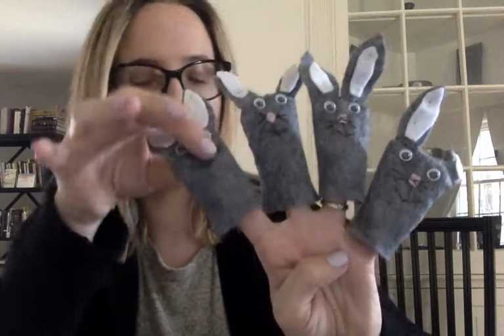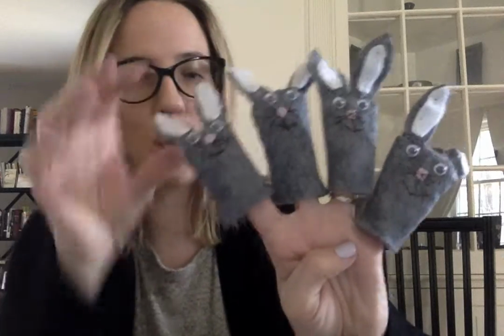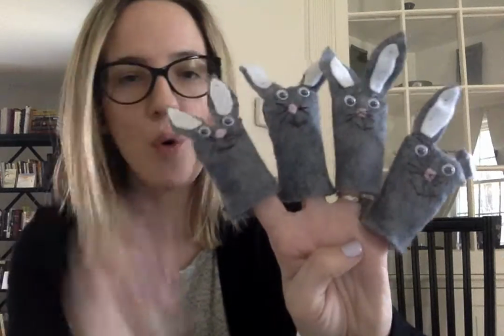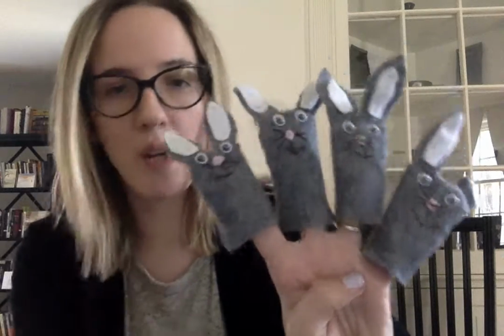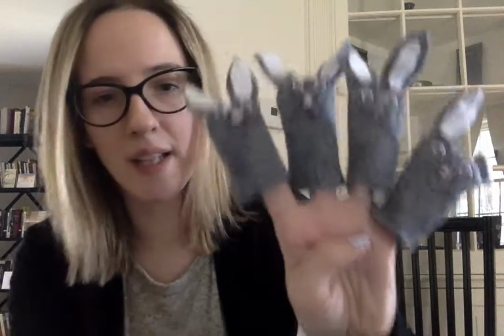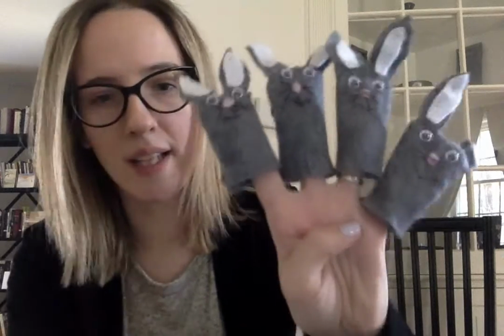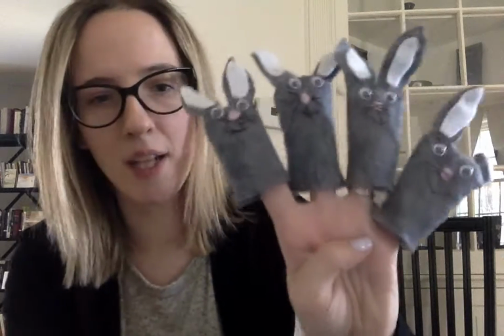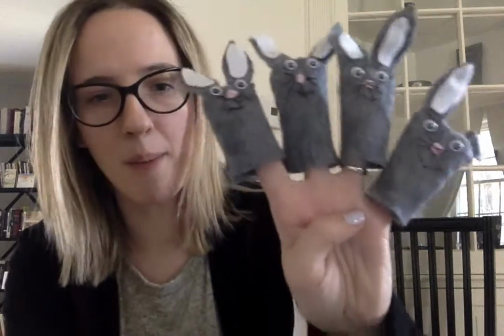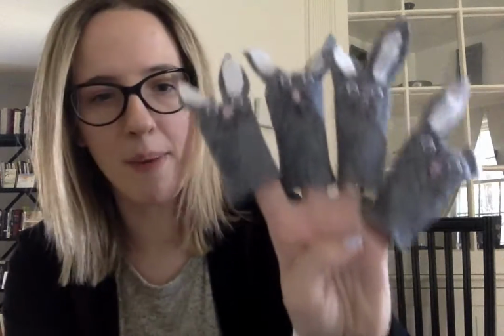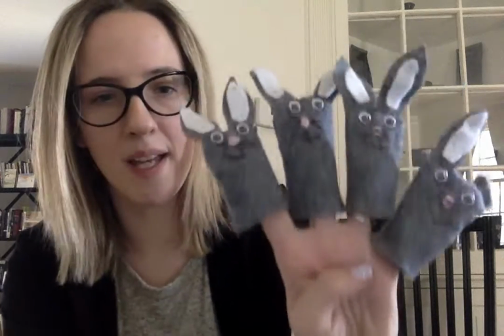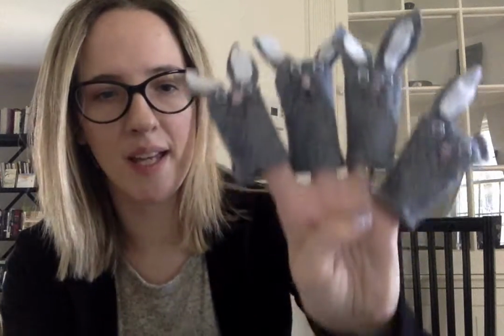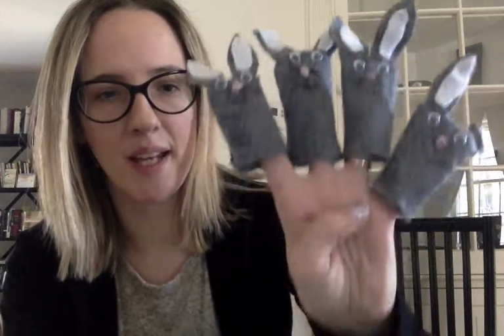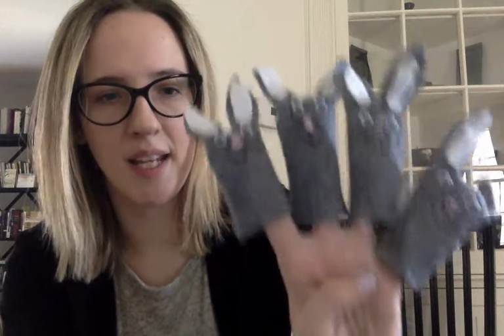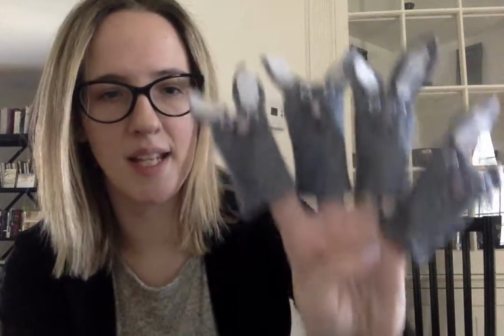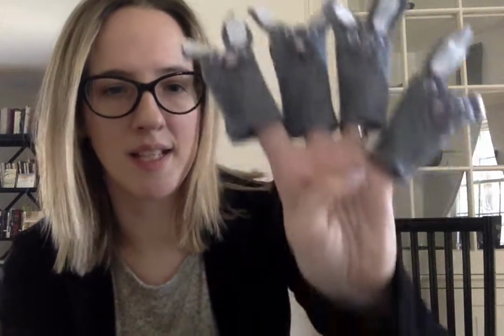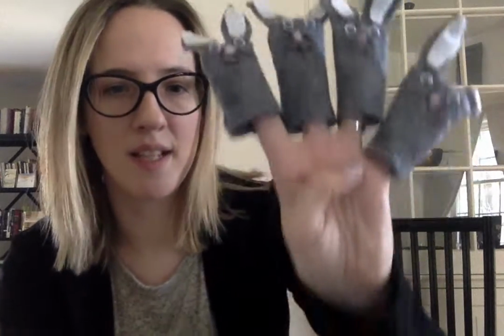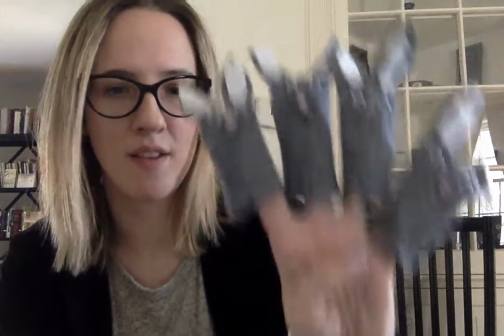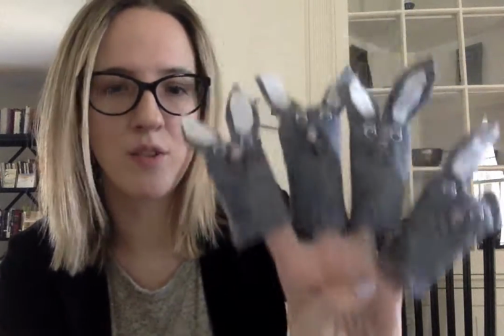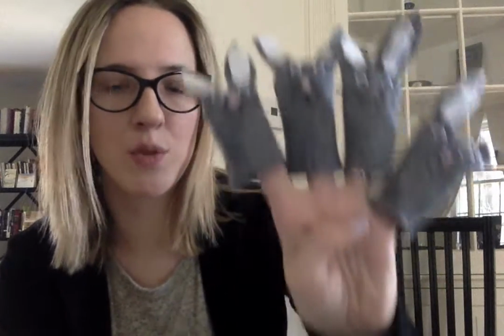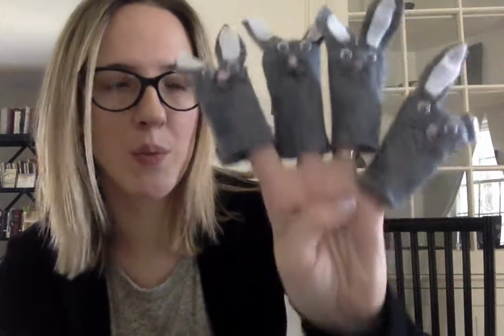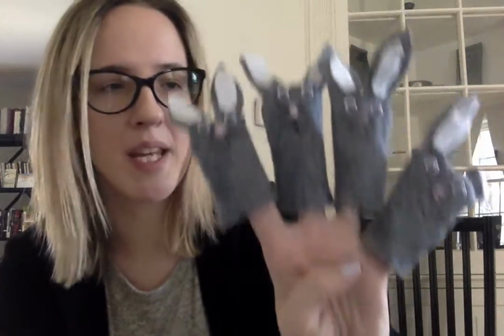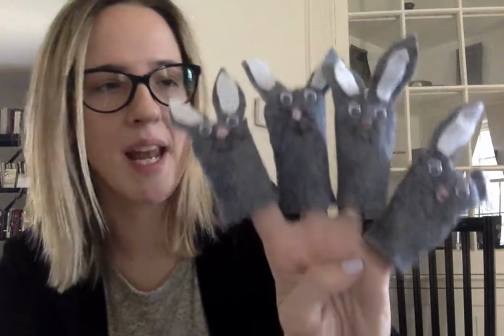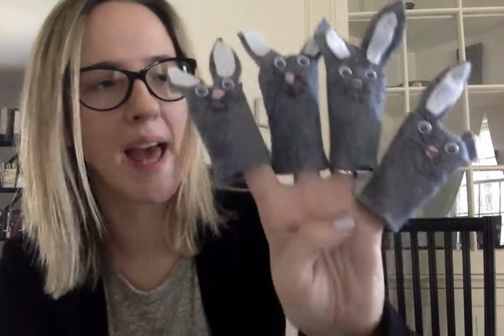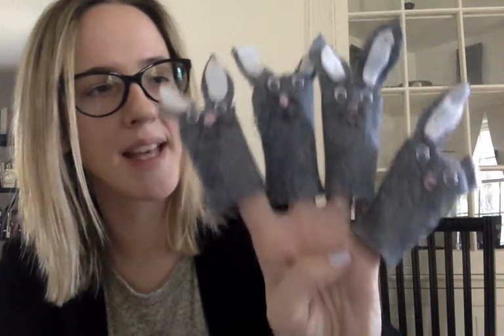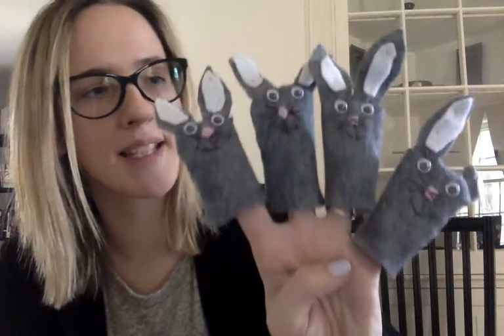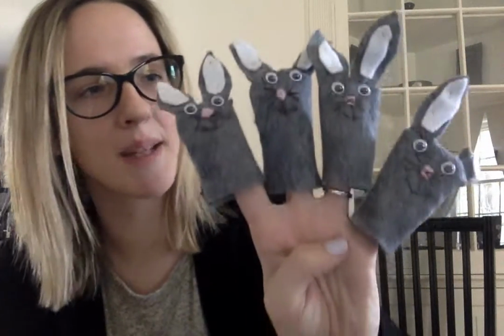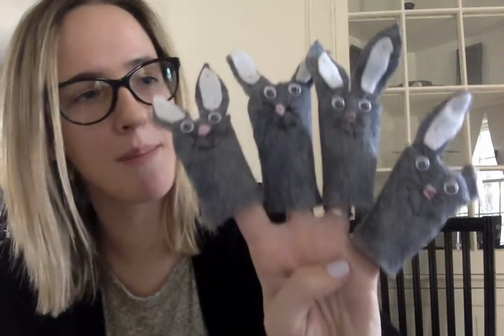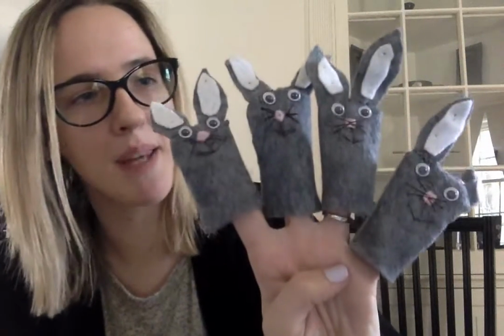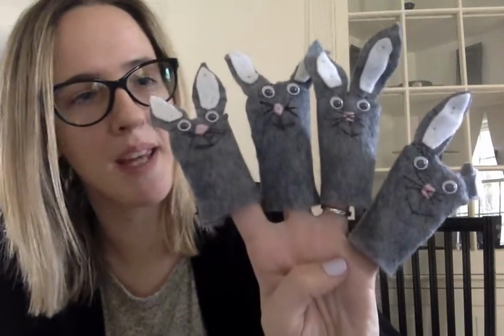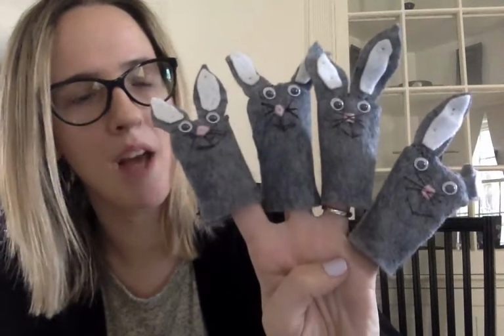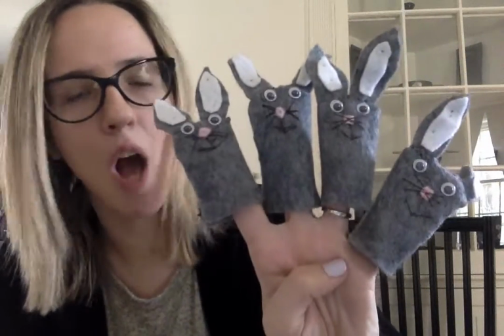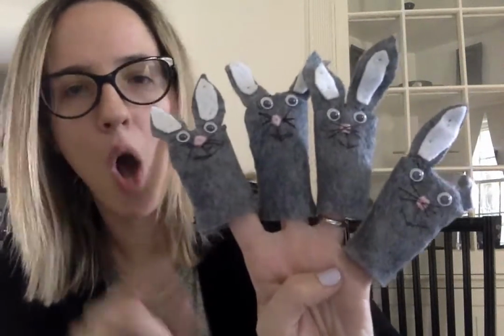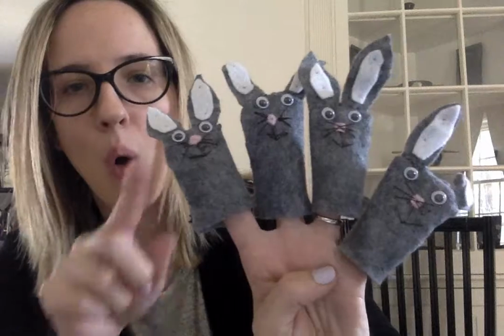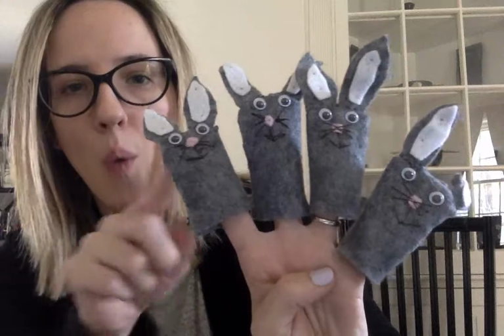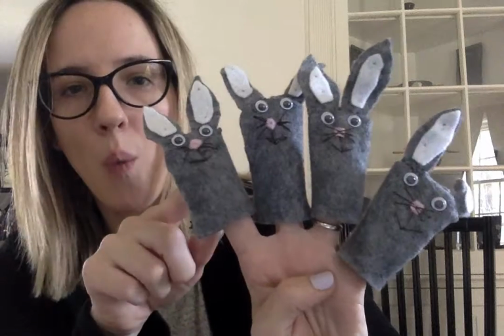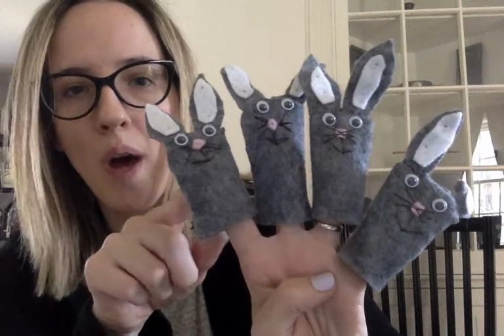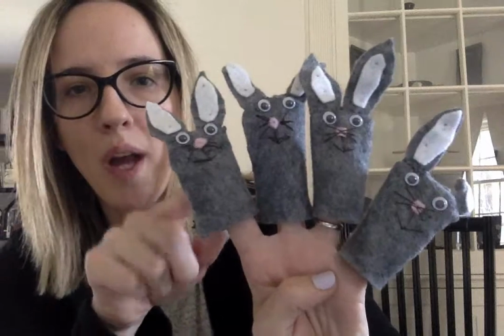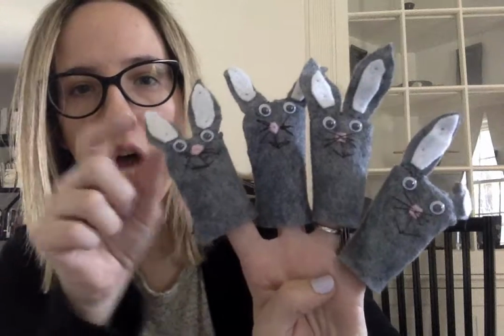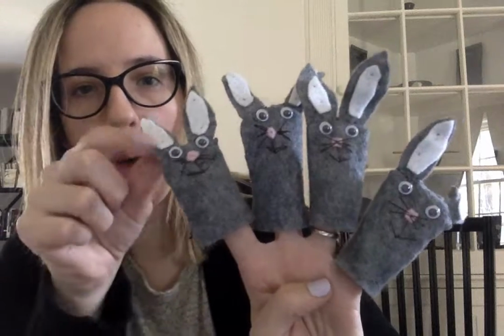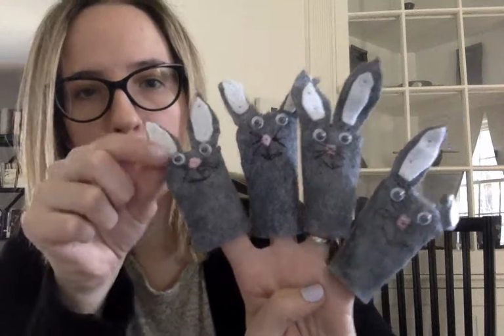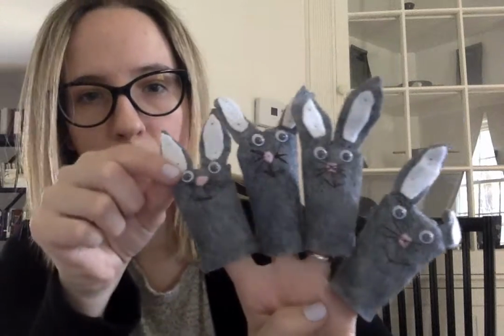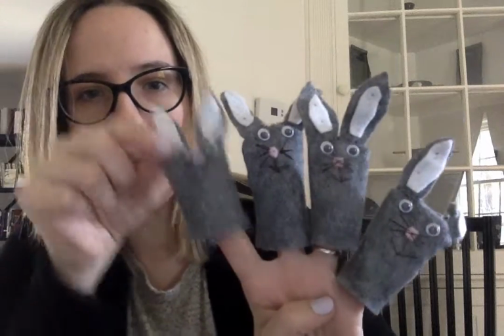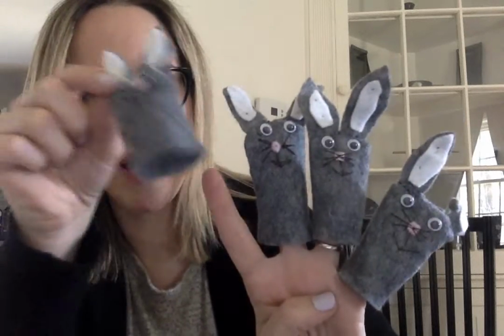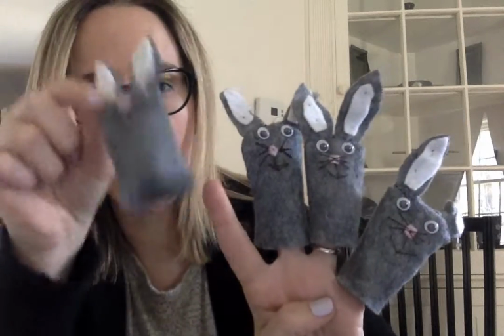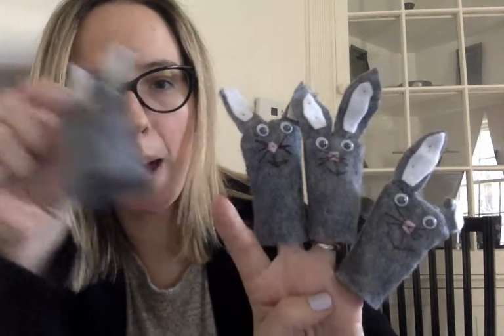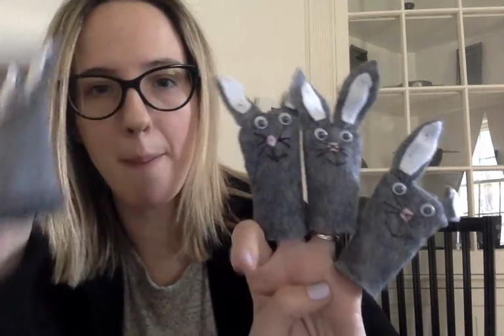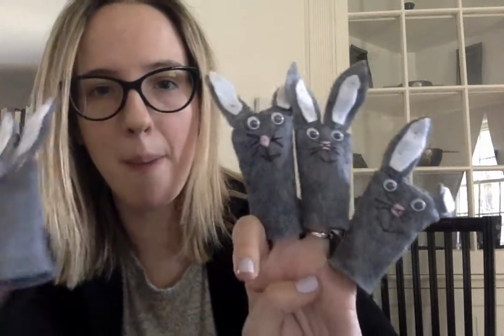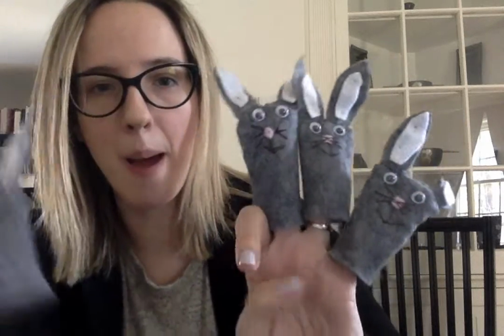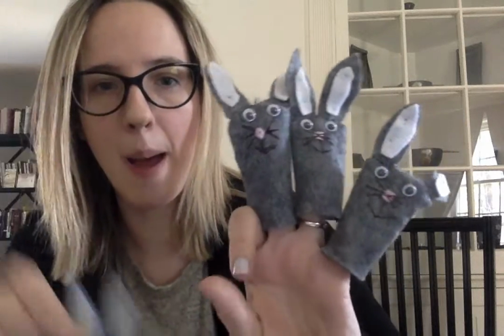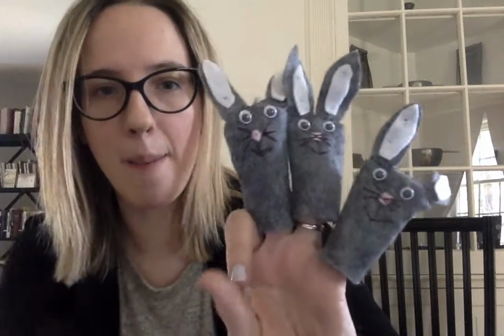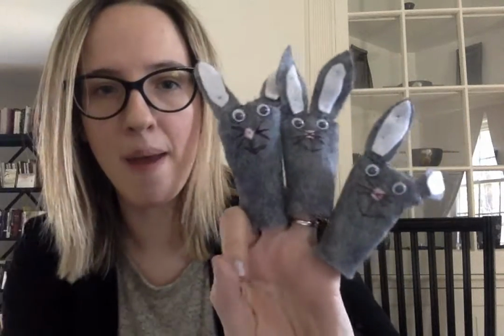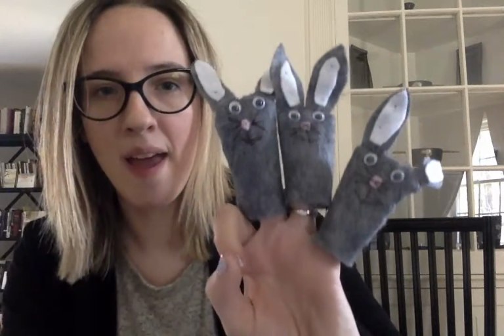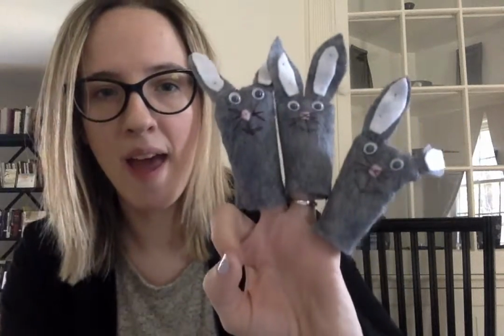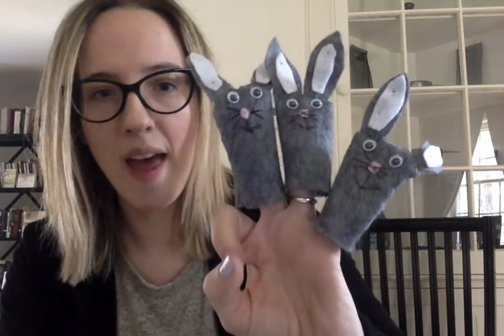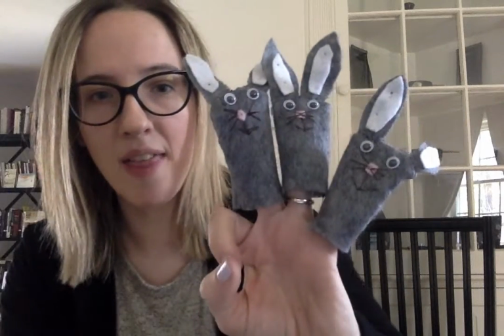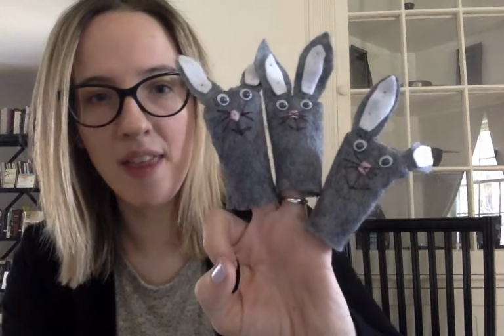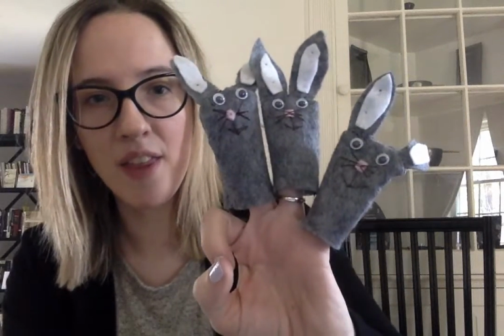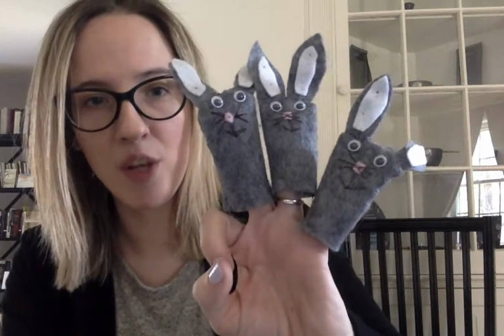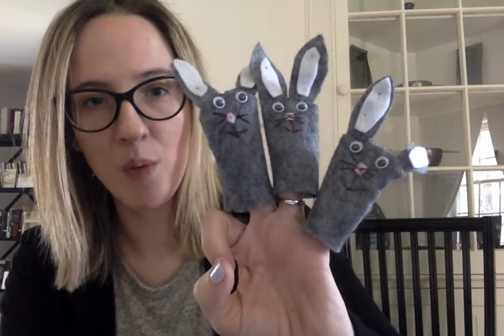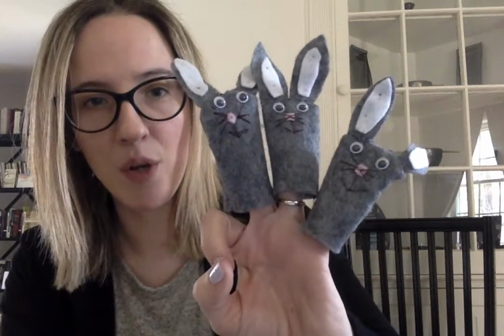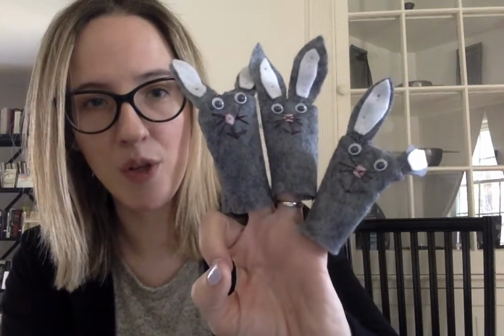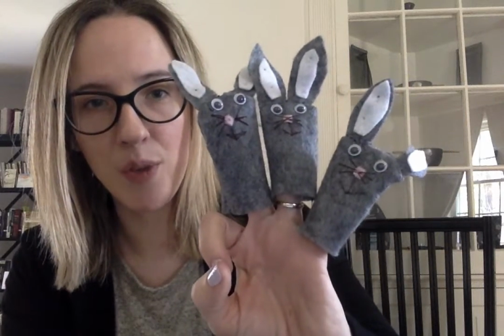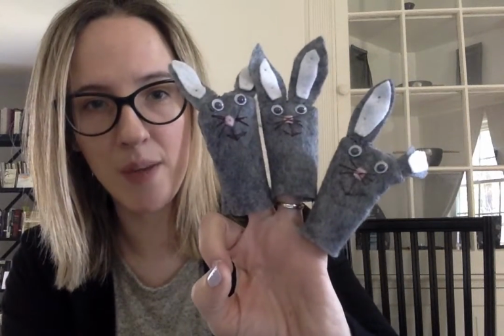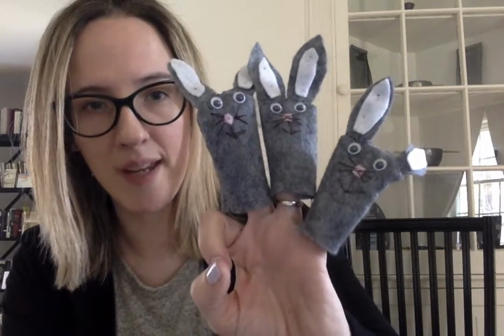Four little bunnies, sweet as can be, one hopped away — hop, hop — and then there were three.